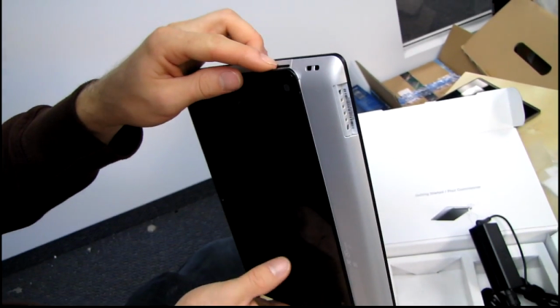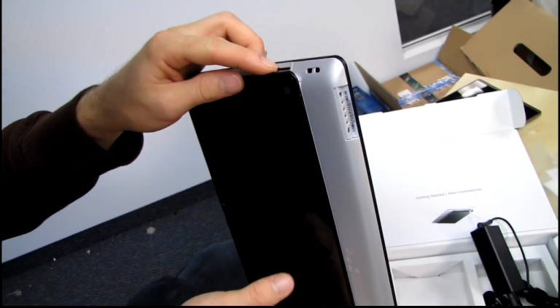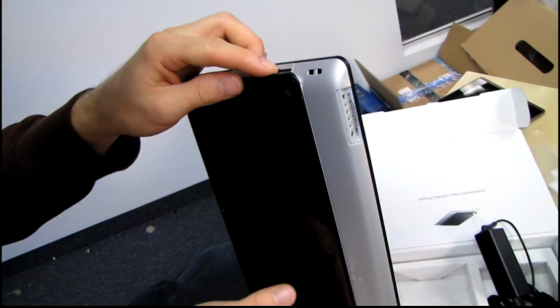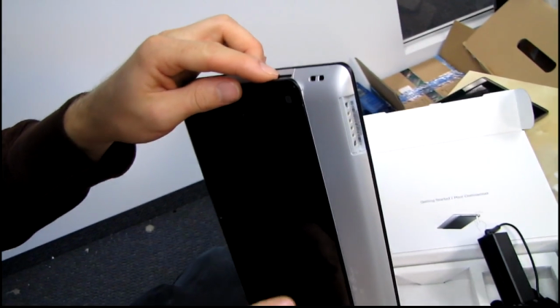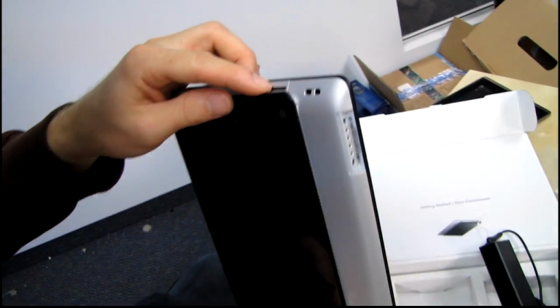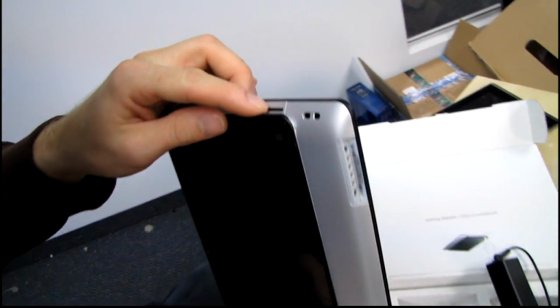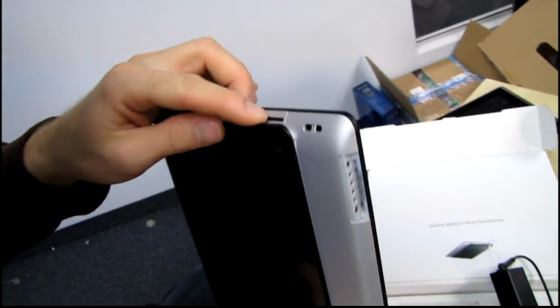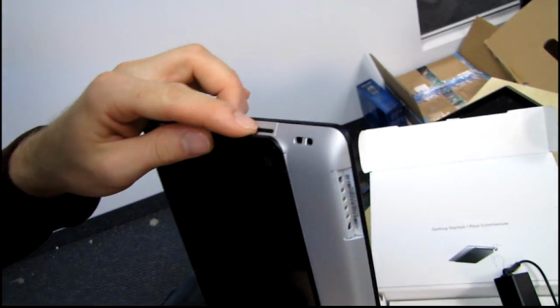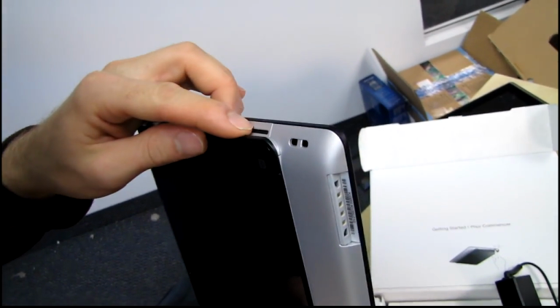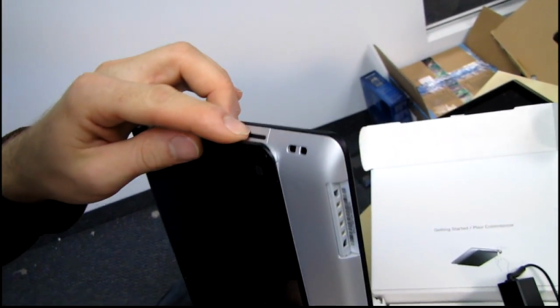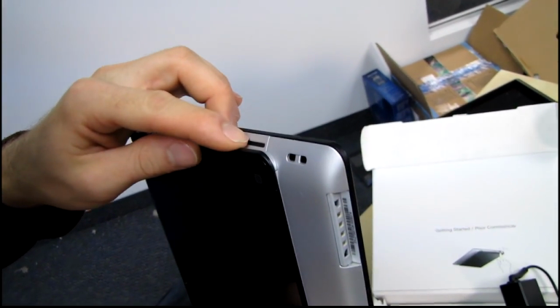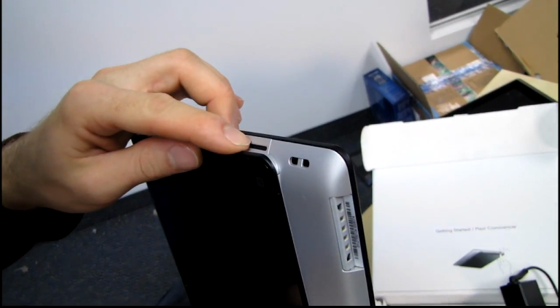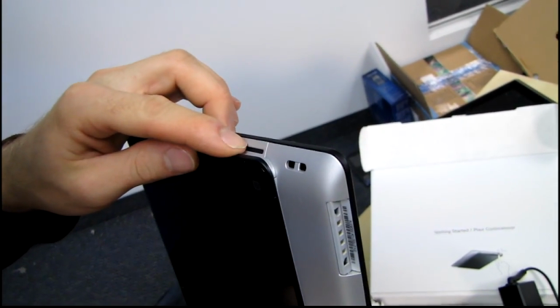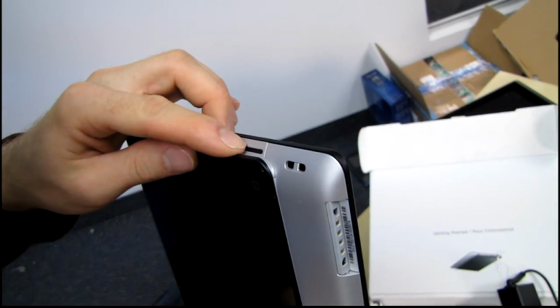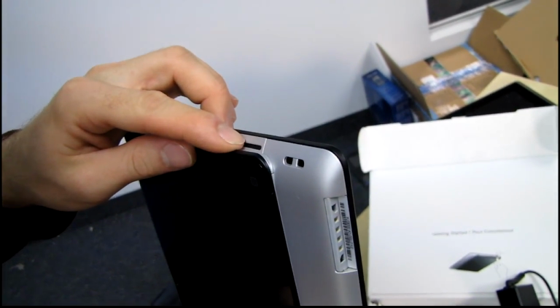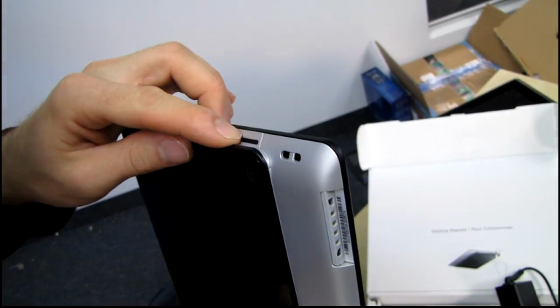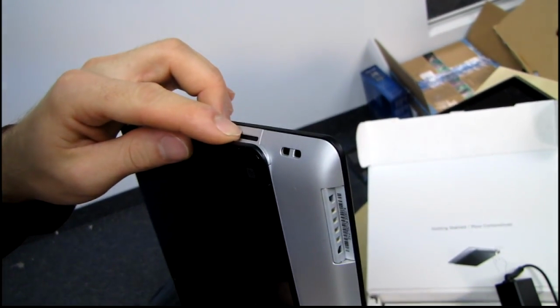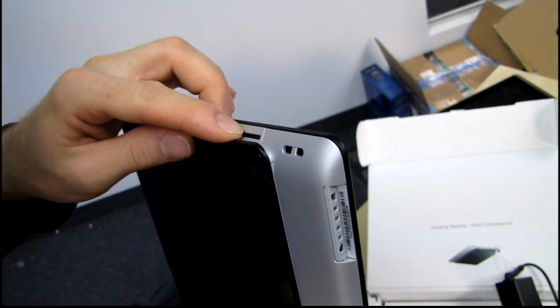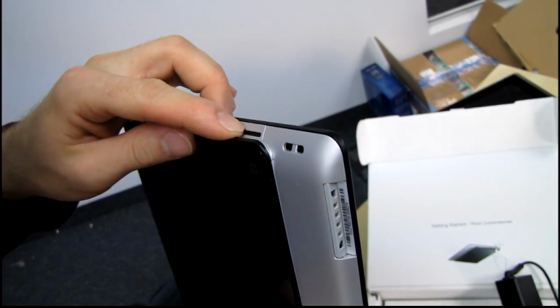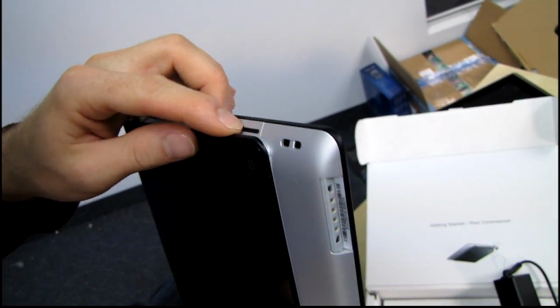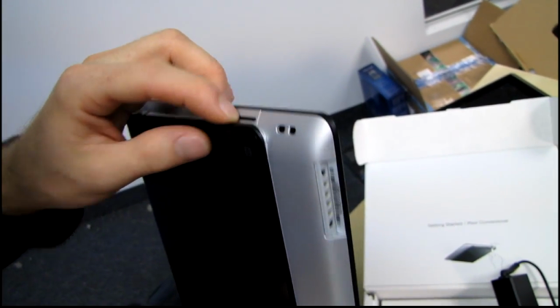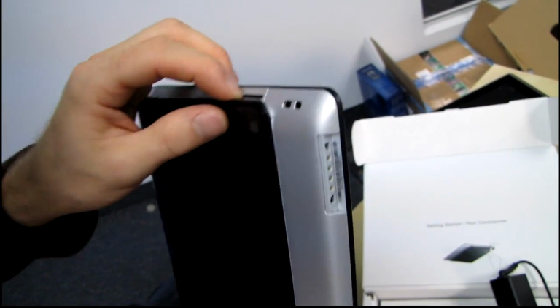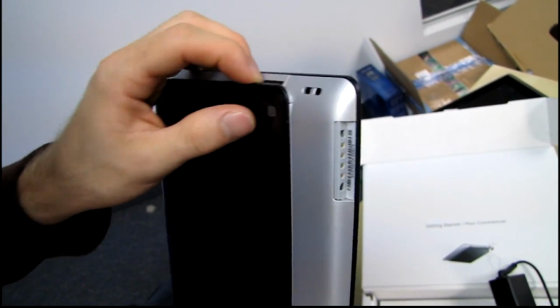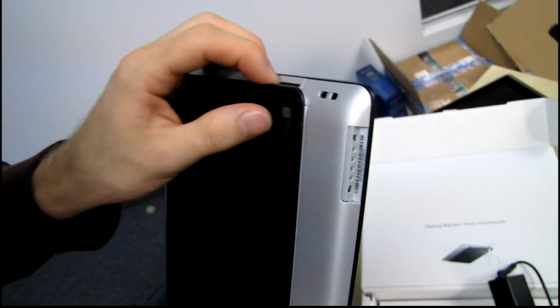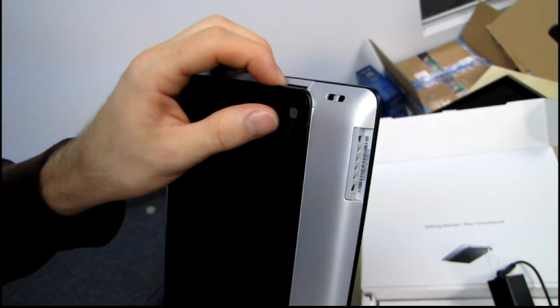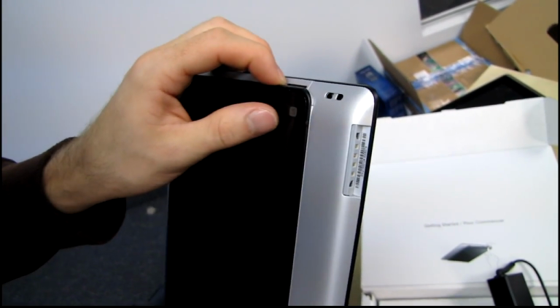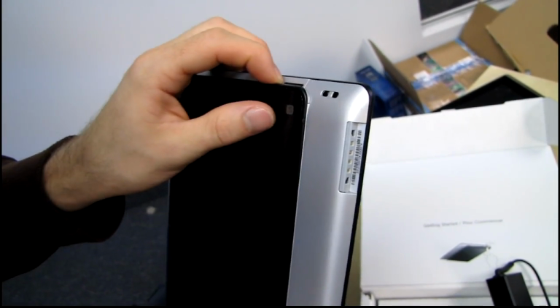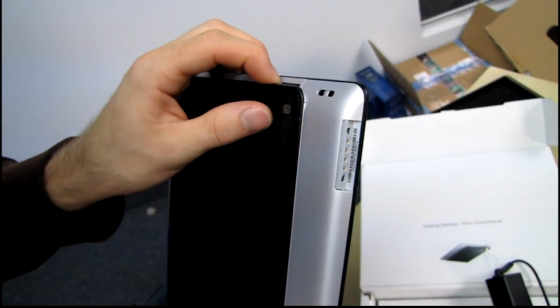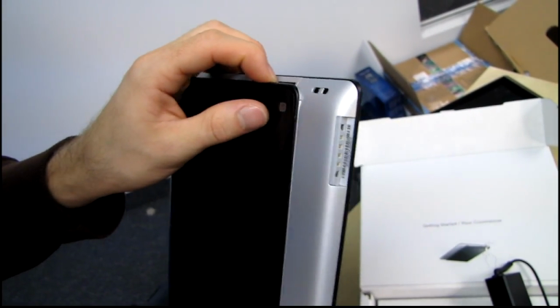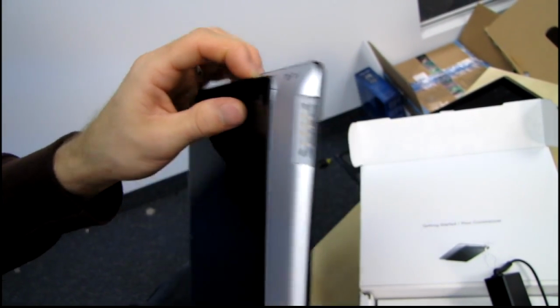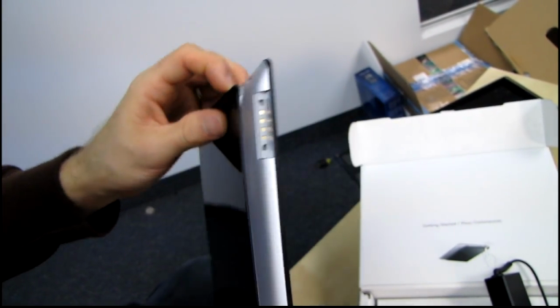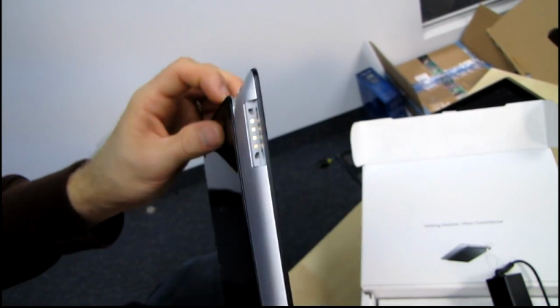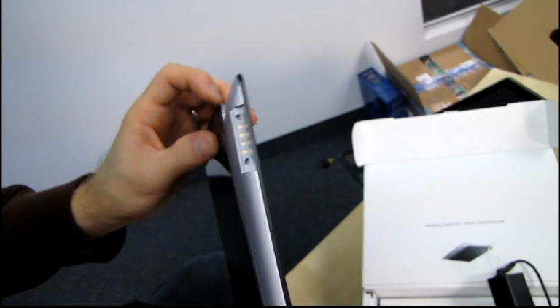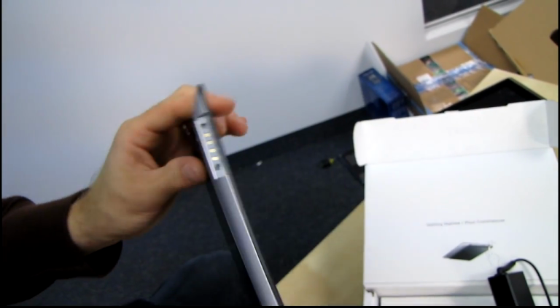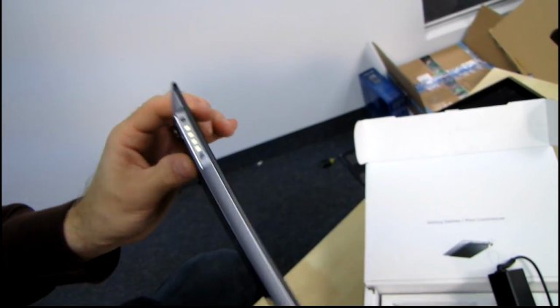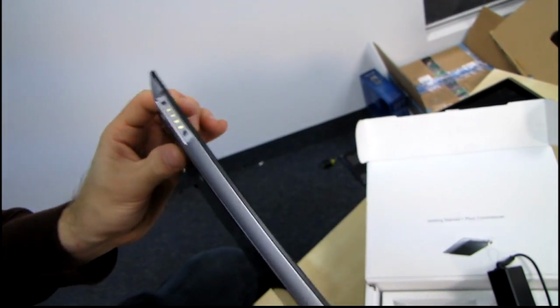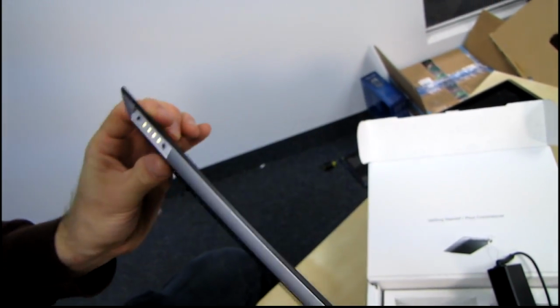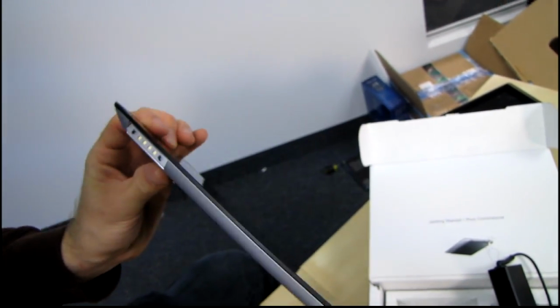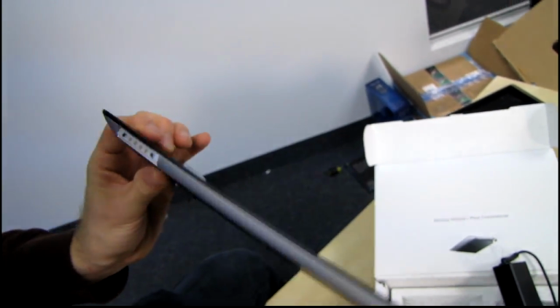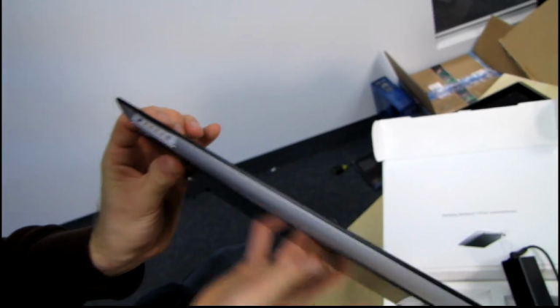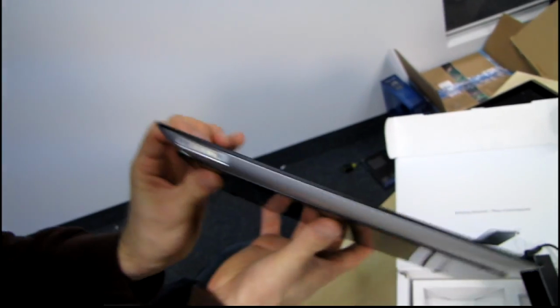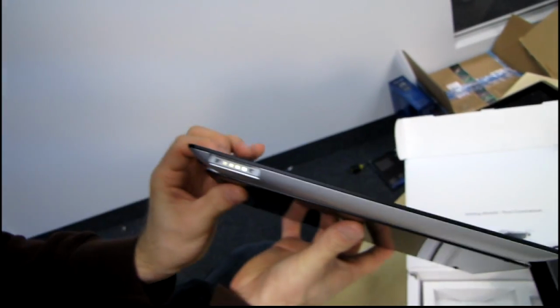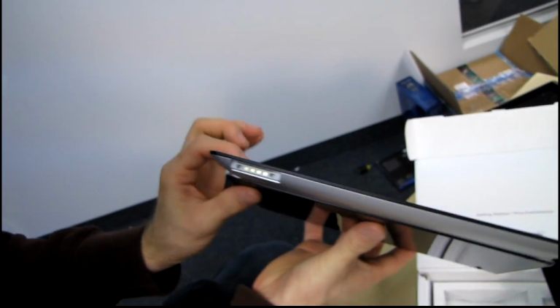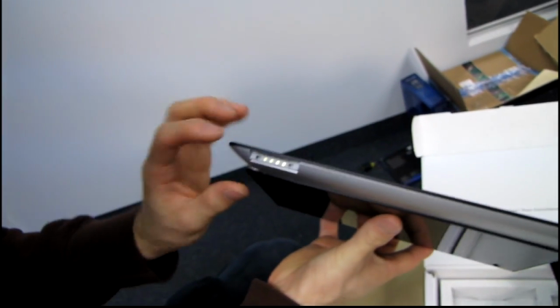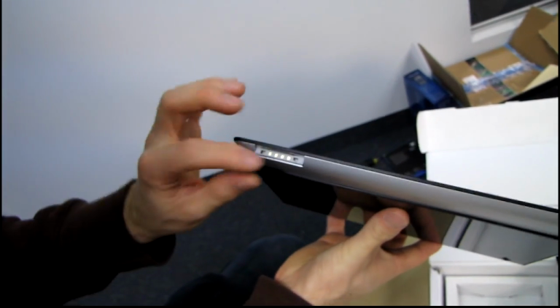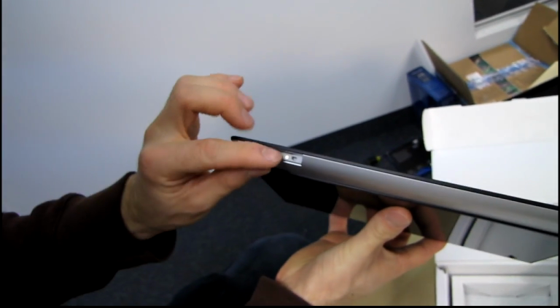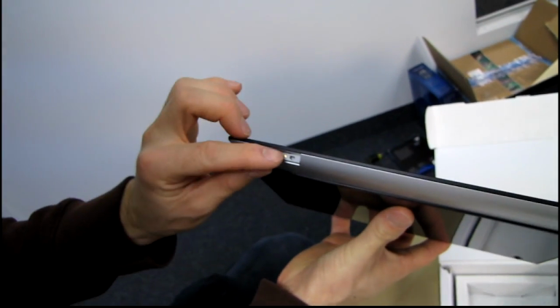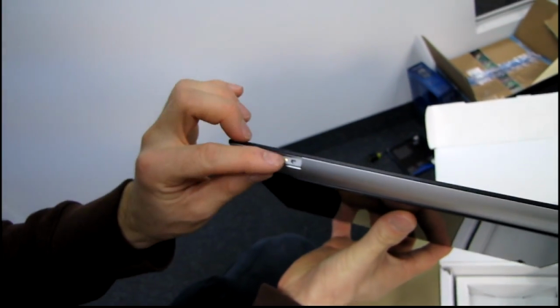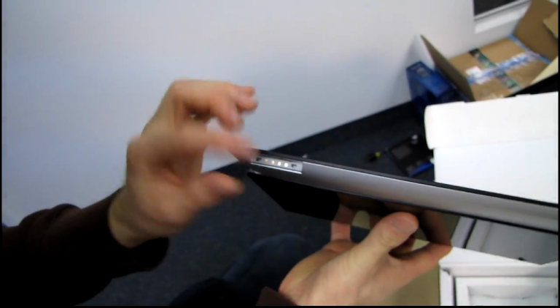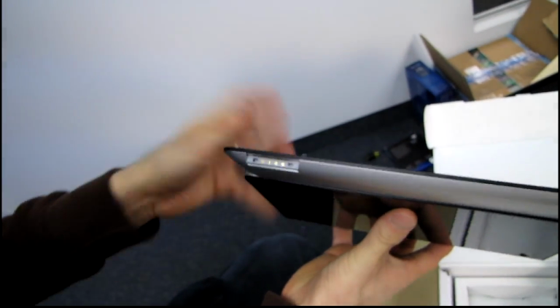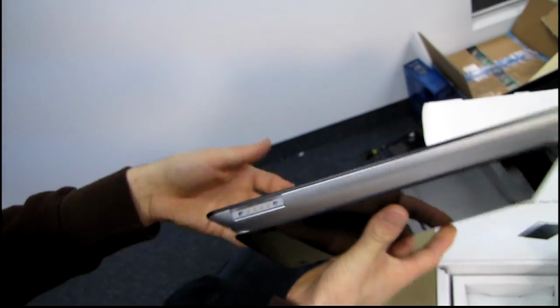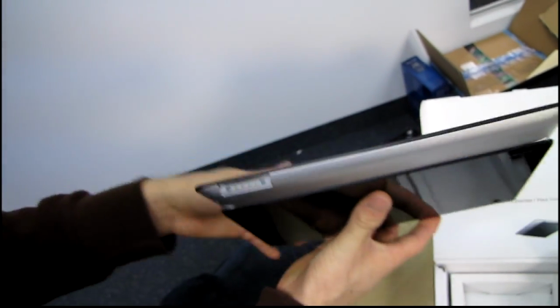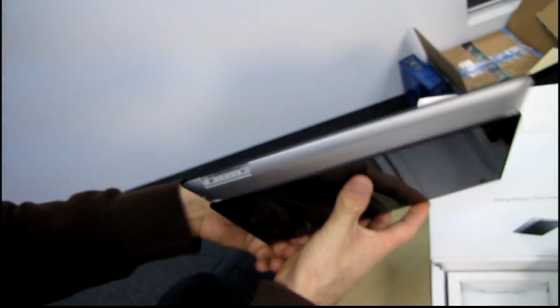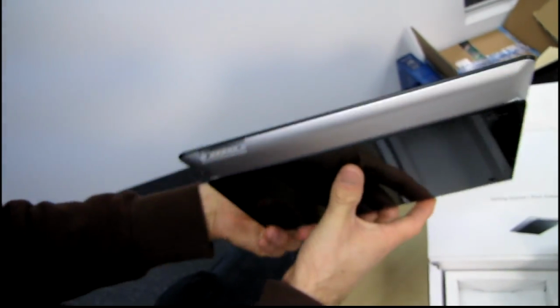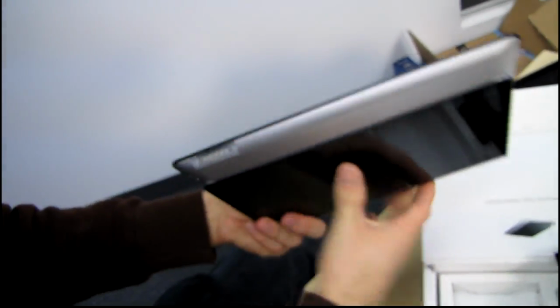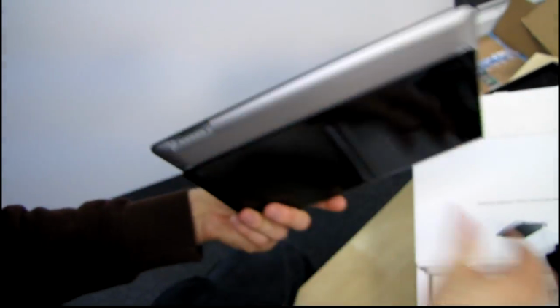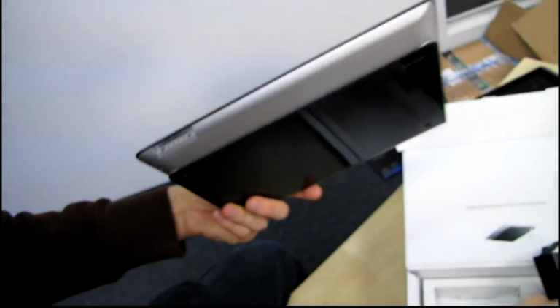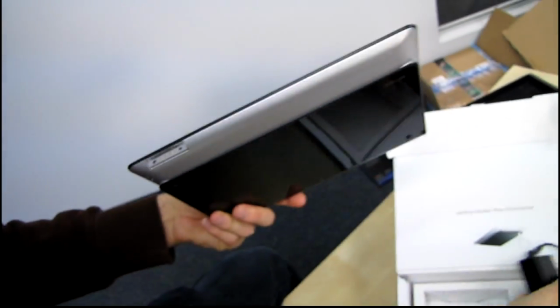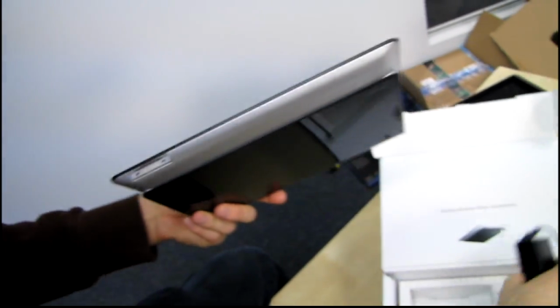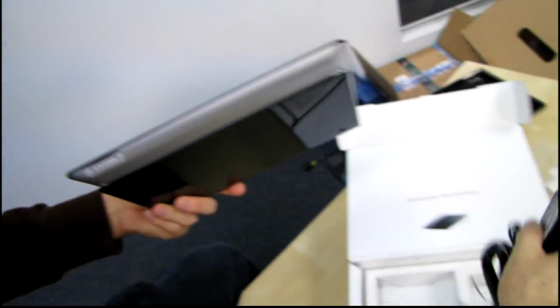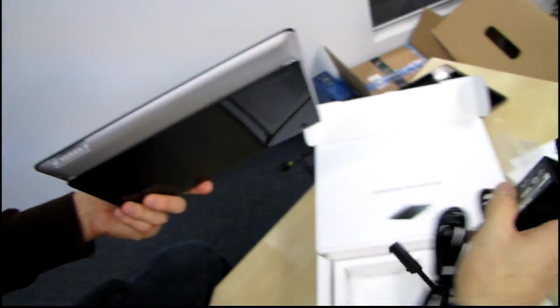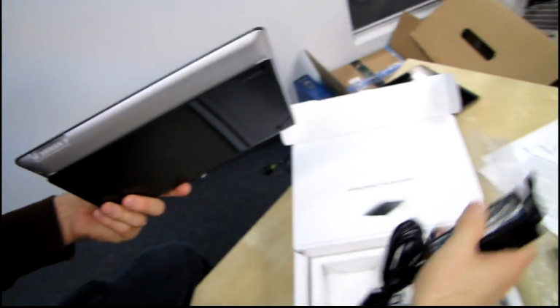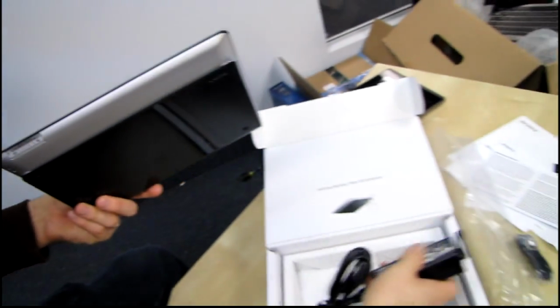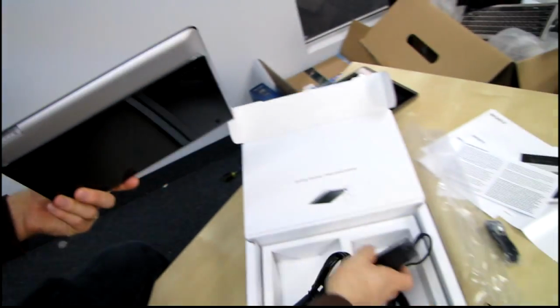There's another speaker, and here is our power connector — so here's where this cable goes.